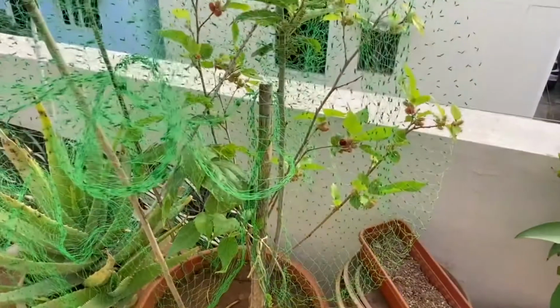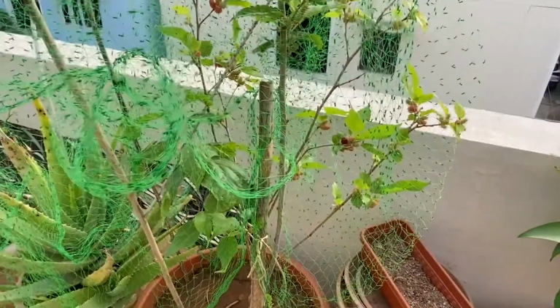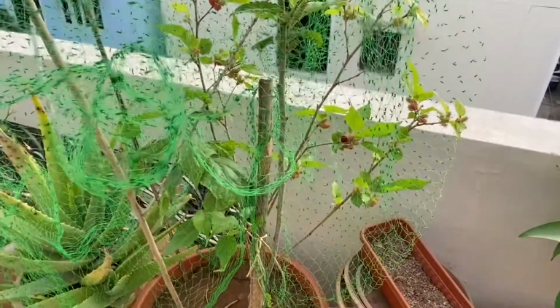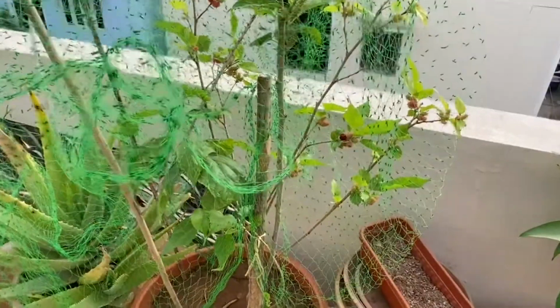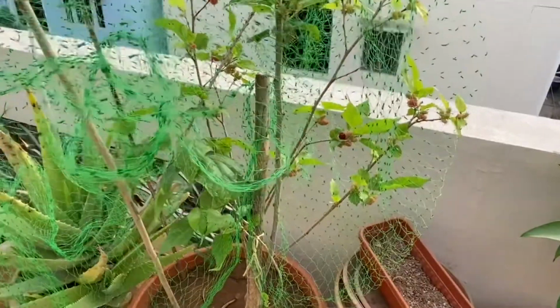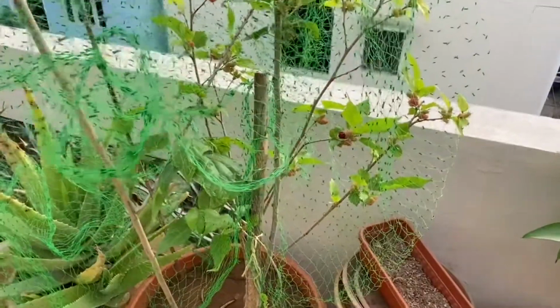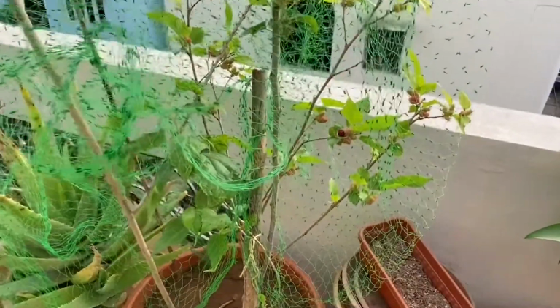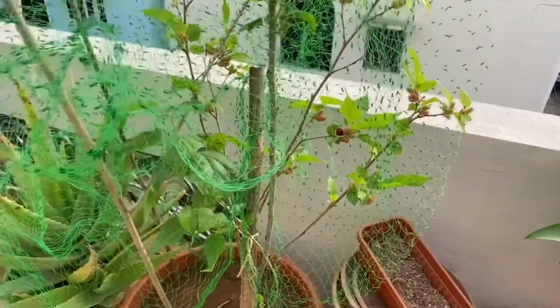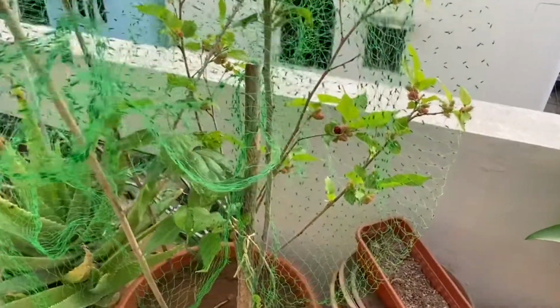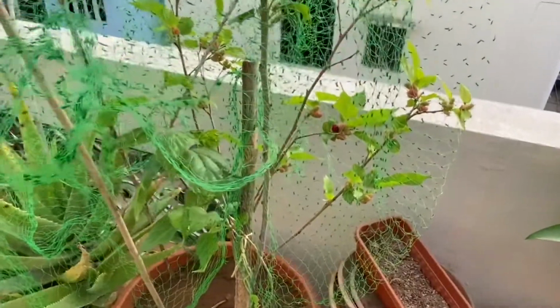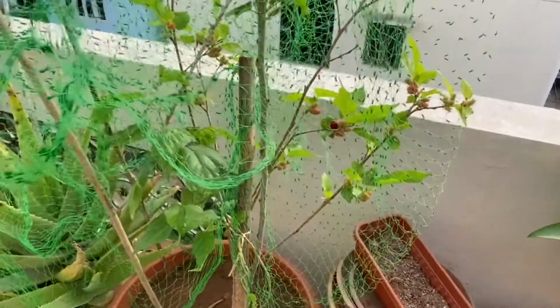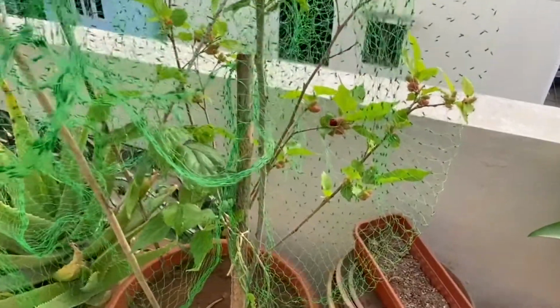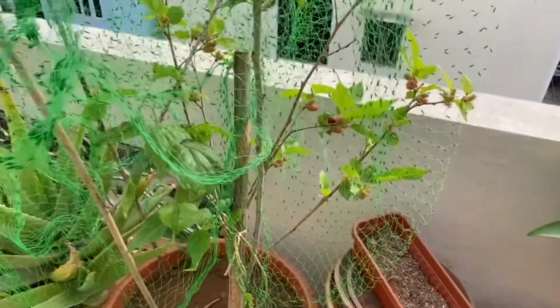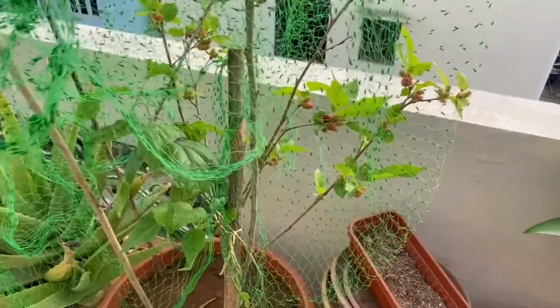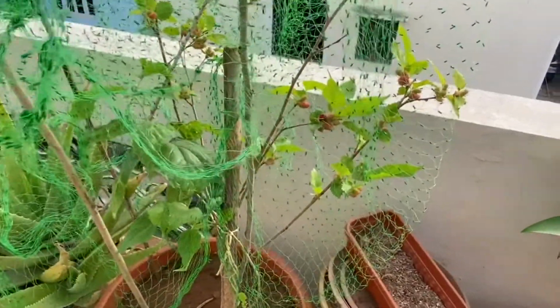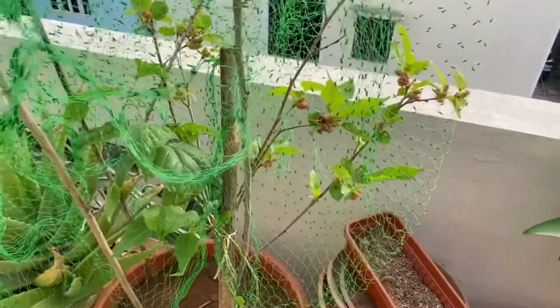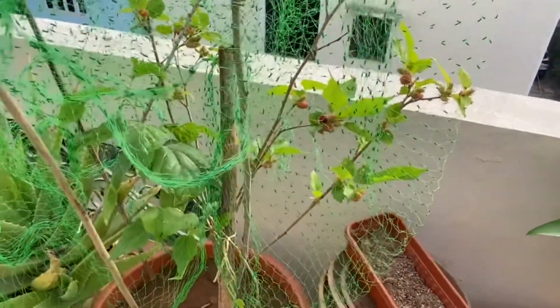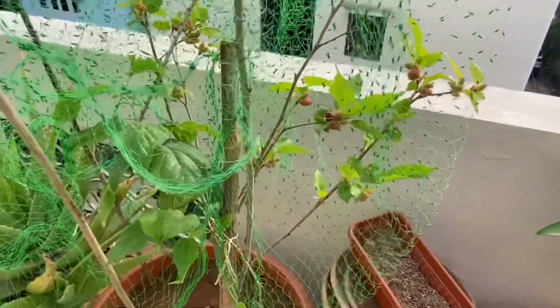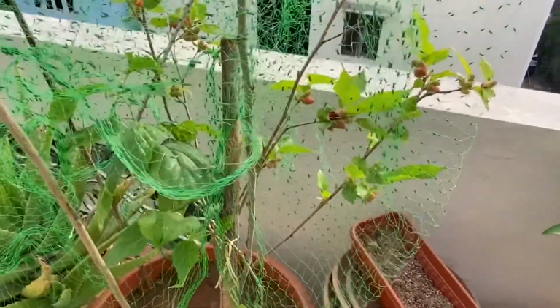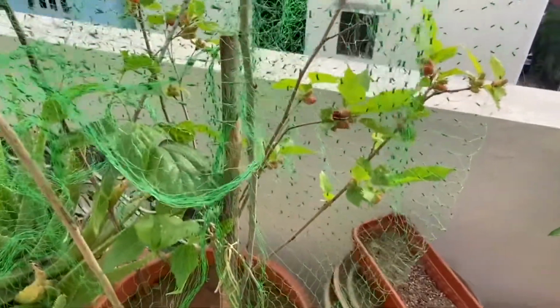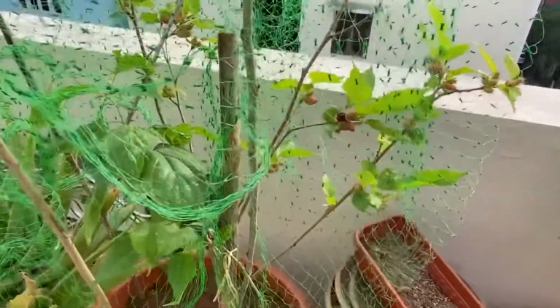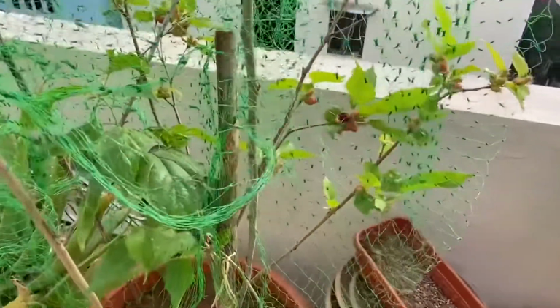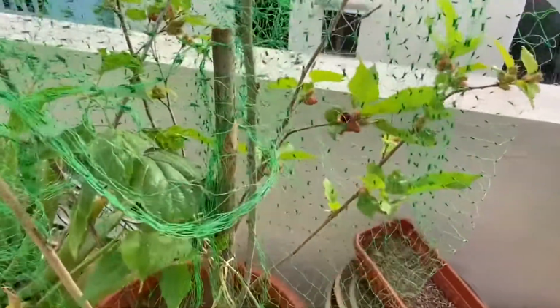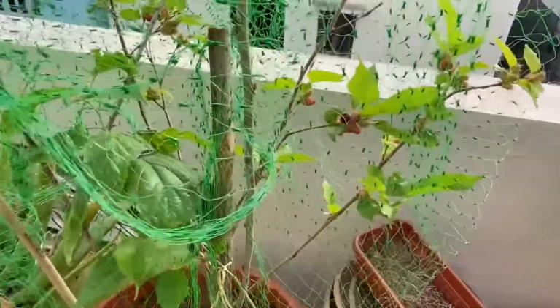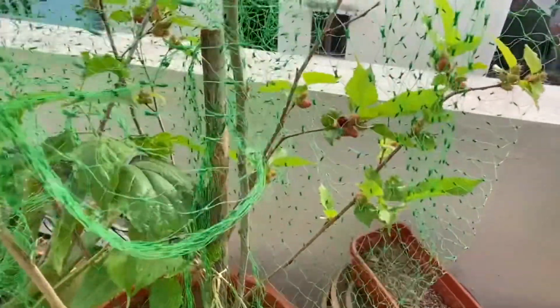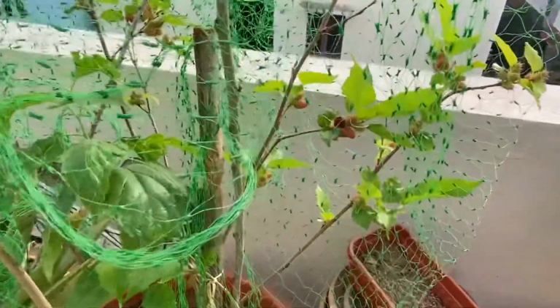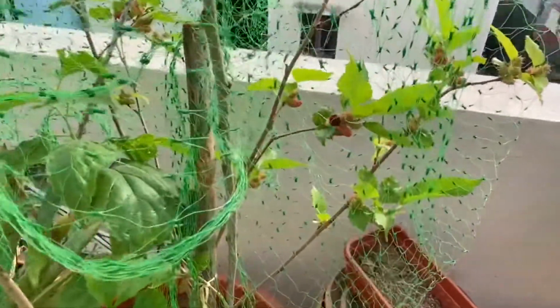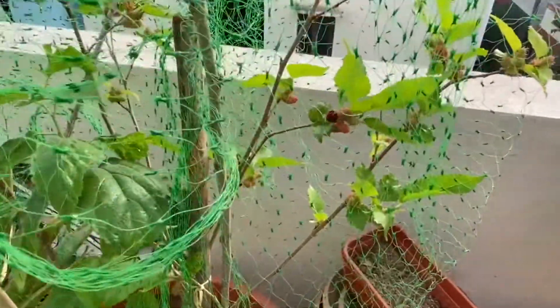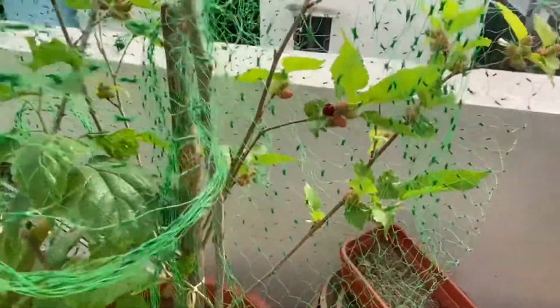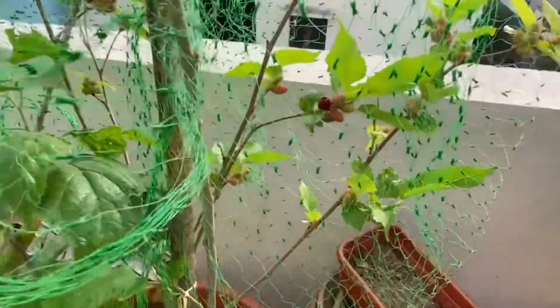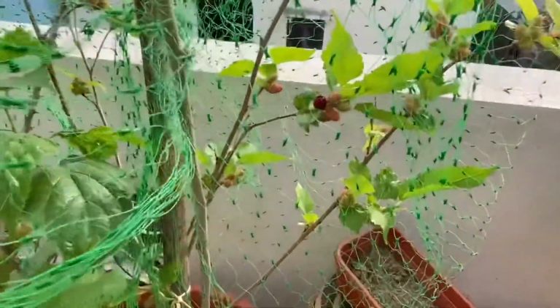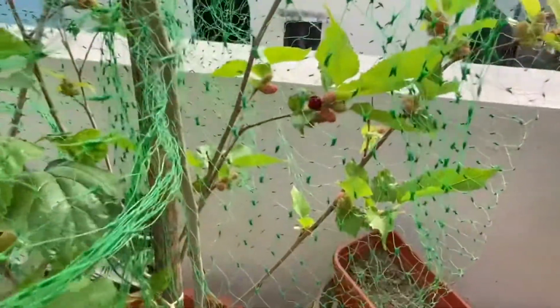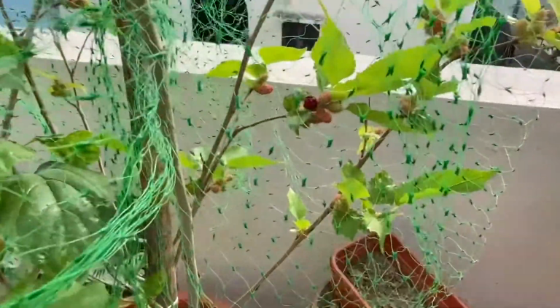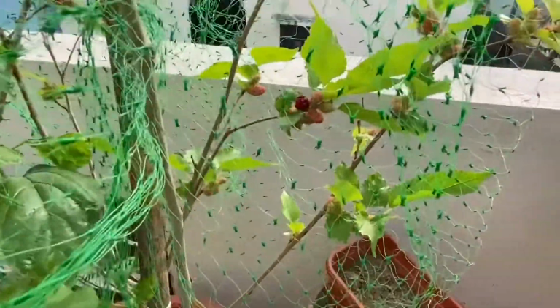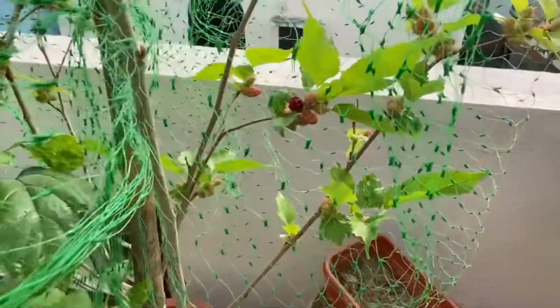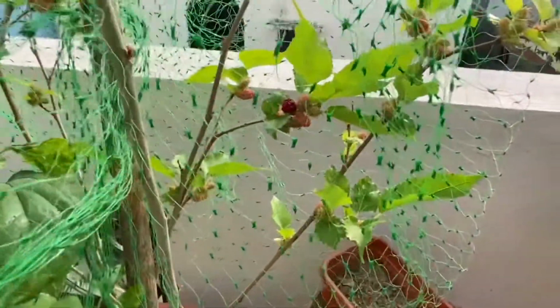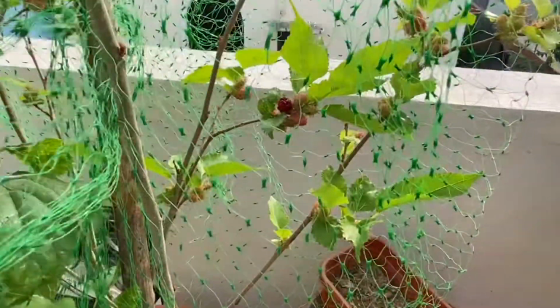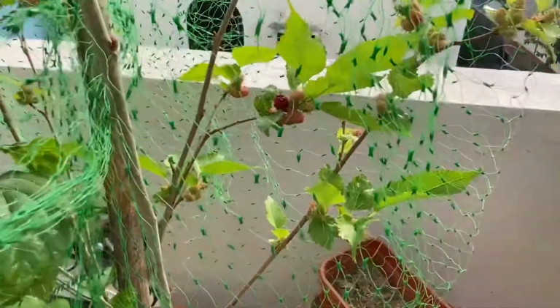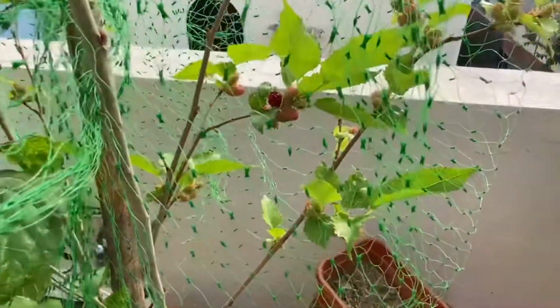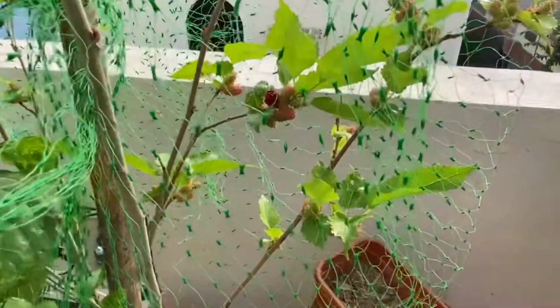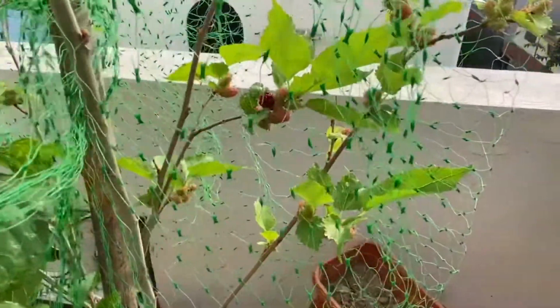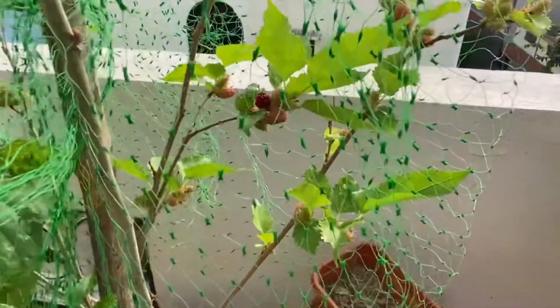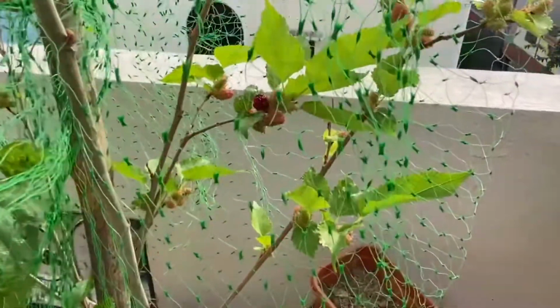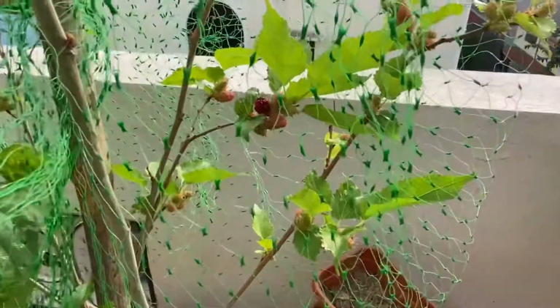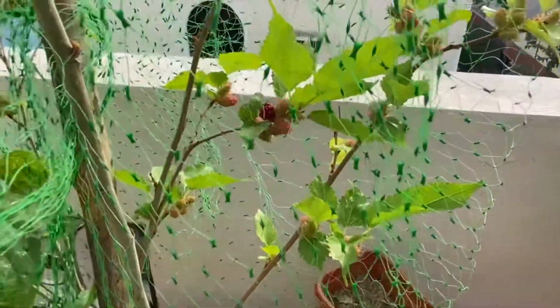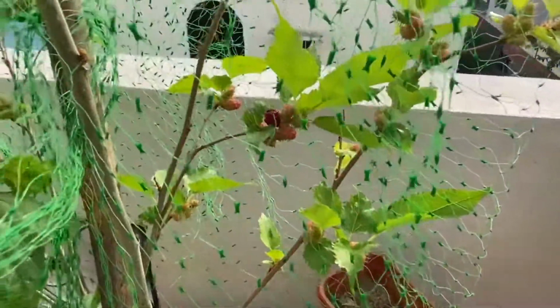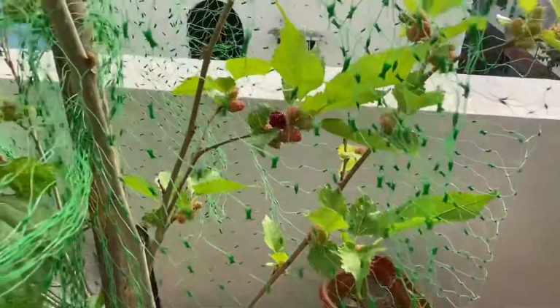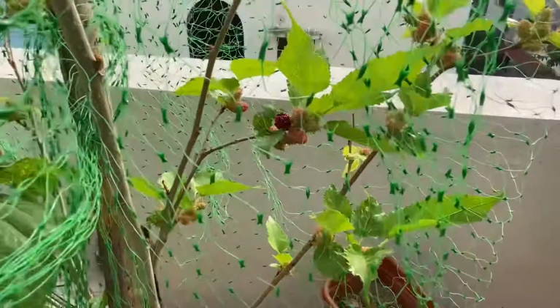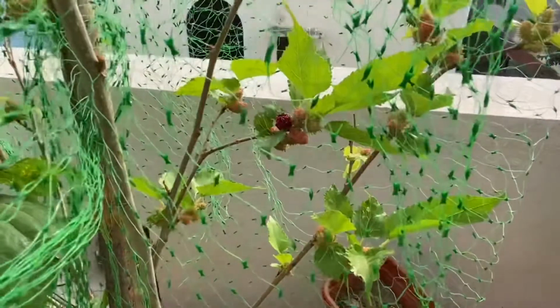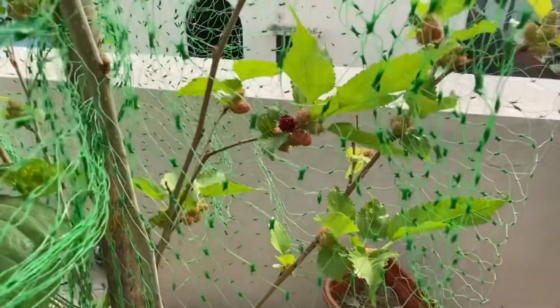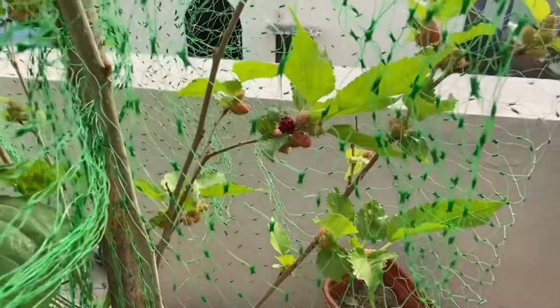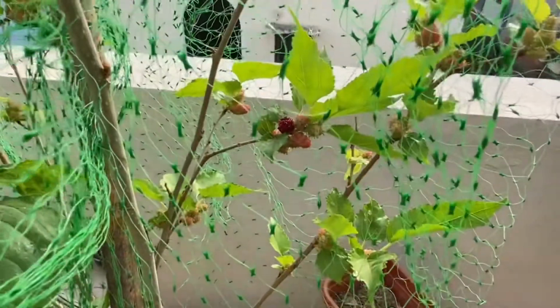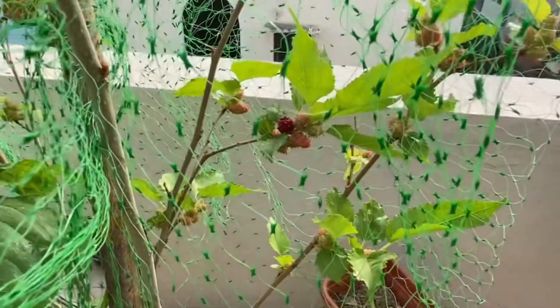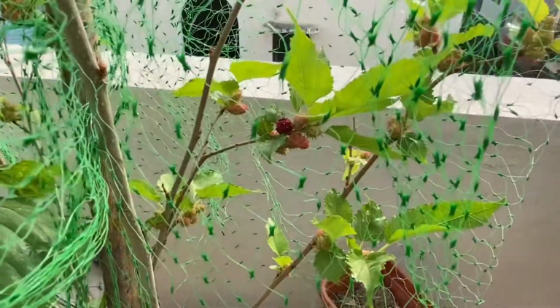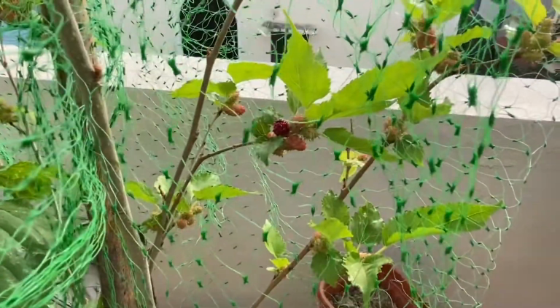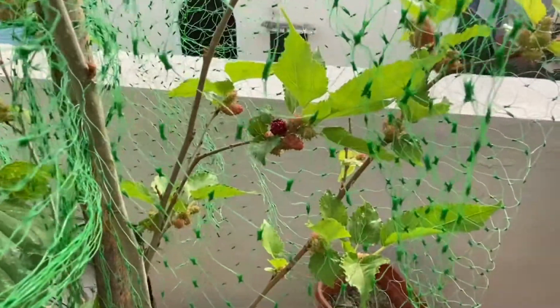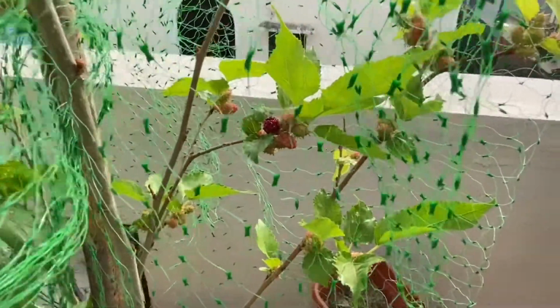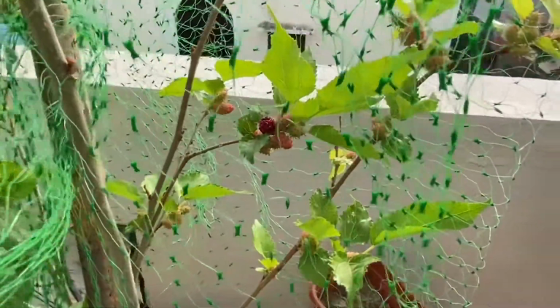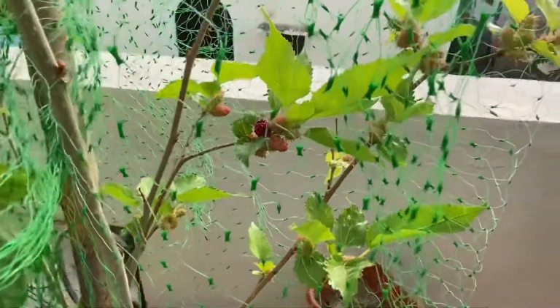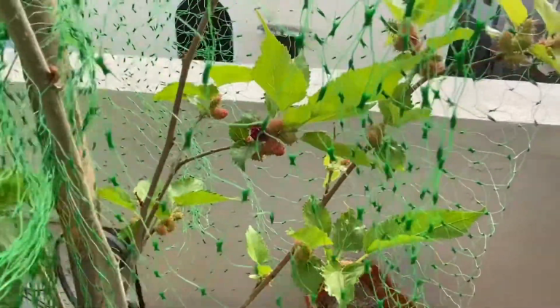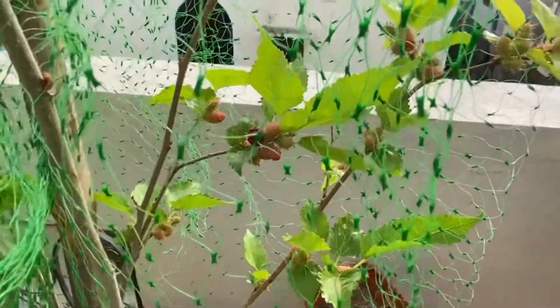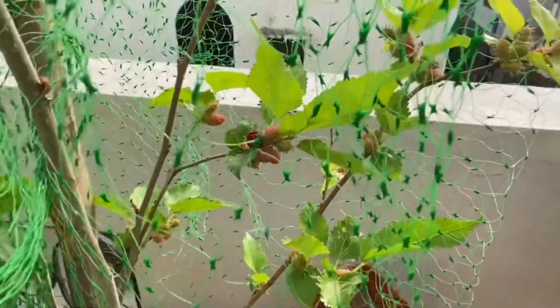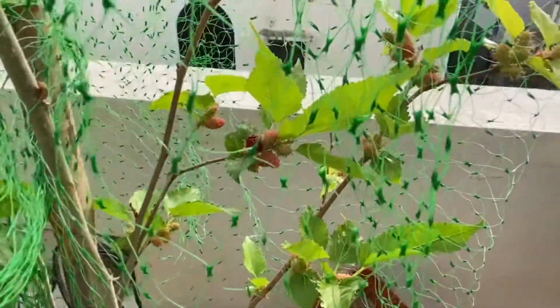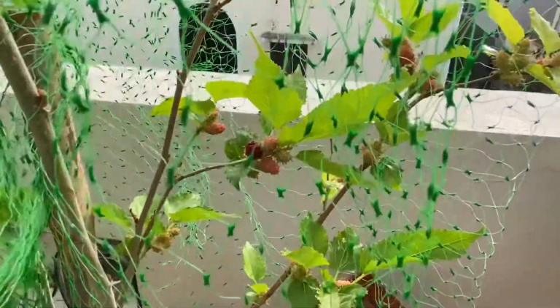This is a mulberry plant. It has hundreds of mulberries.